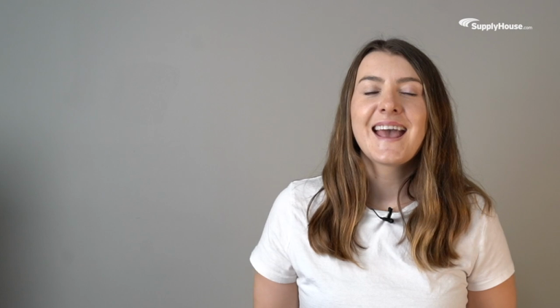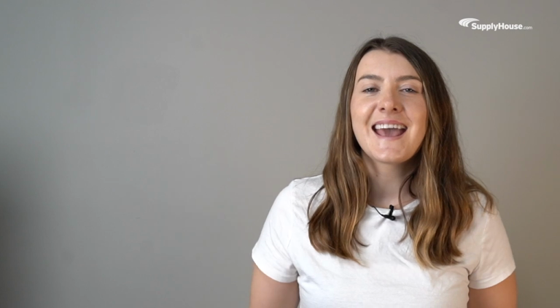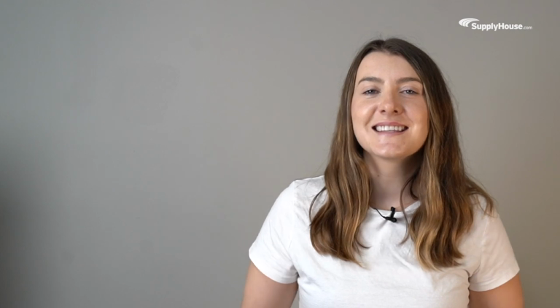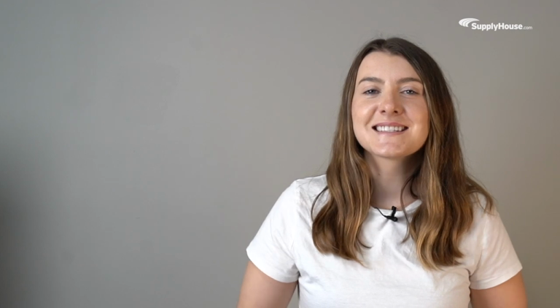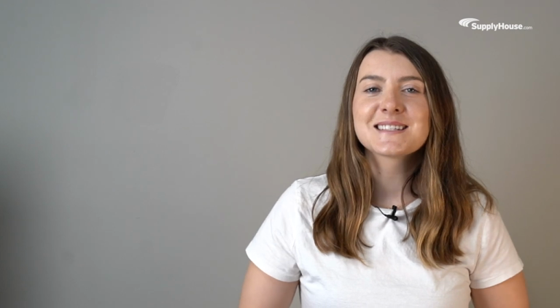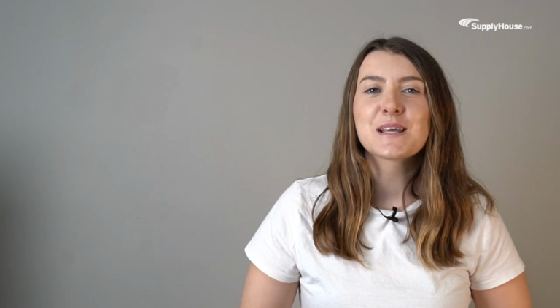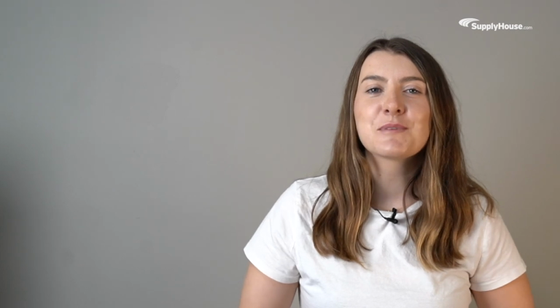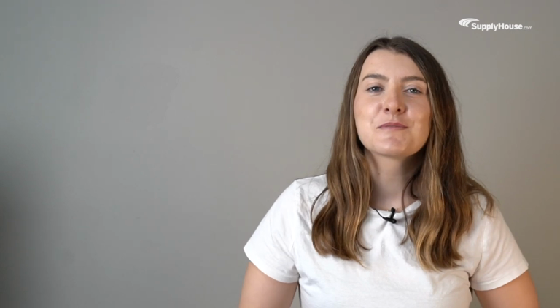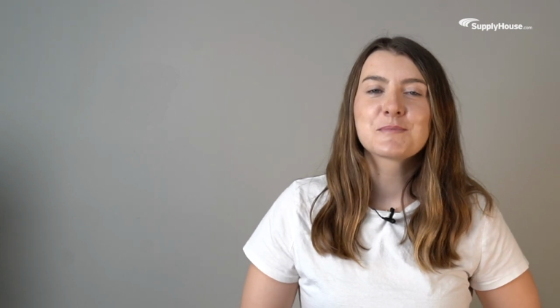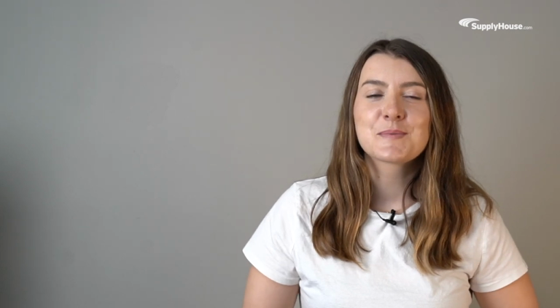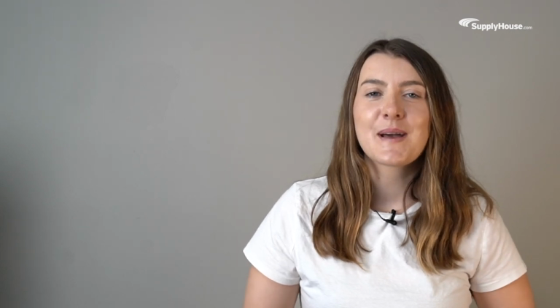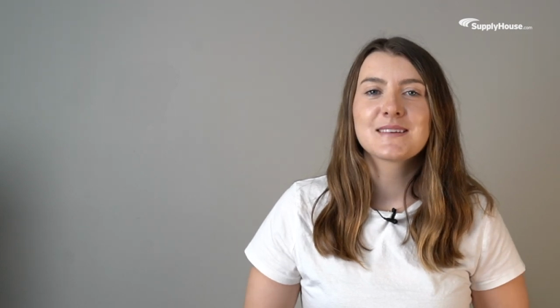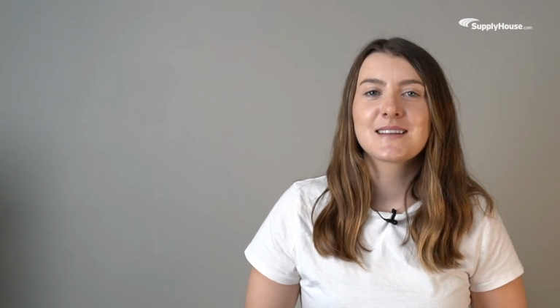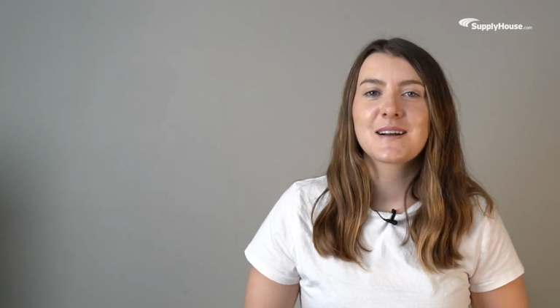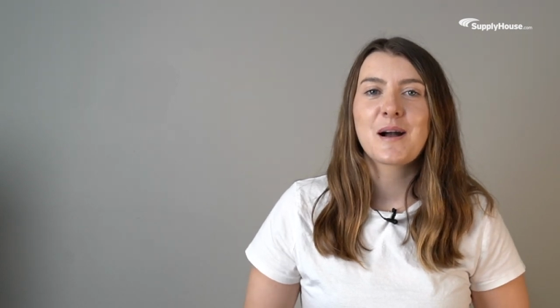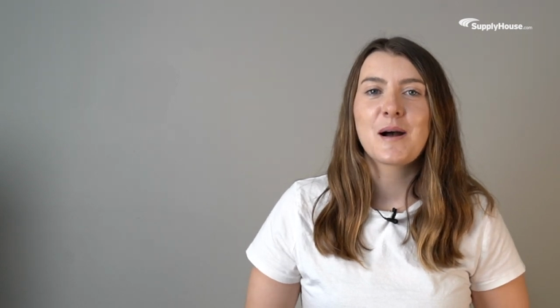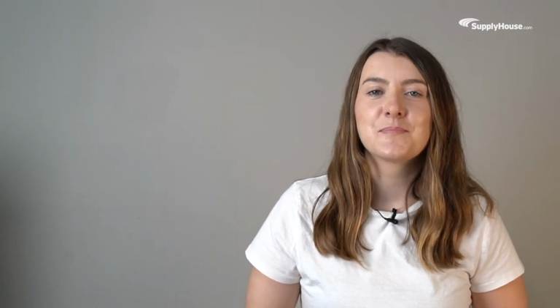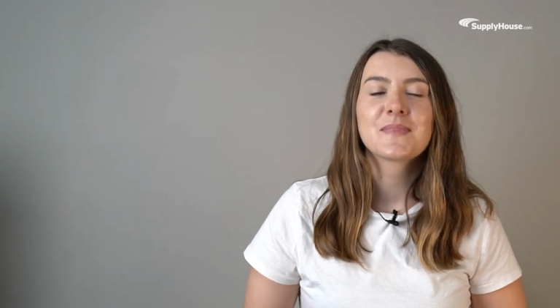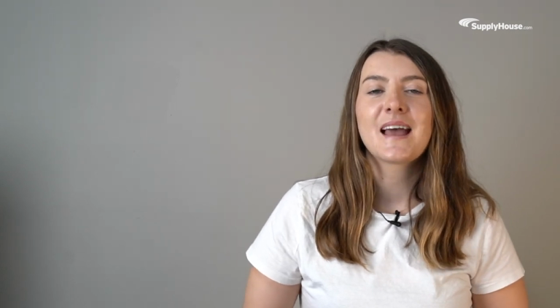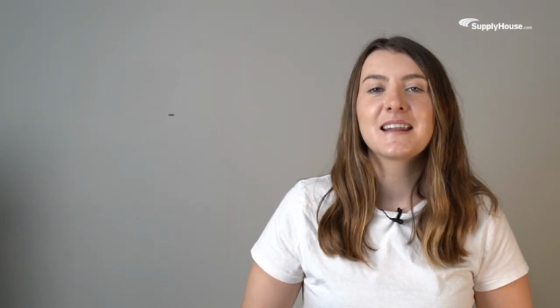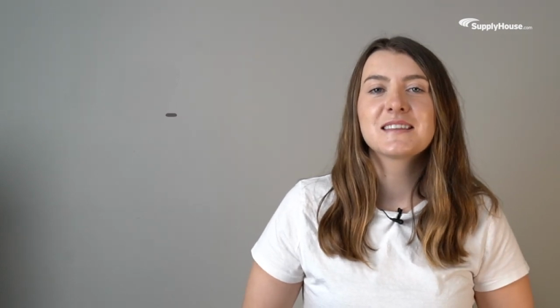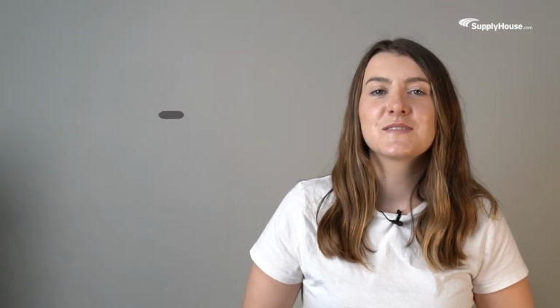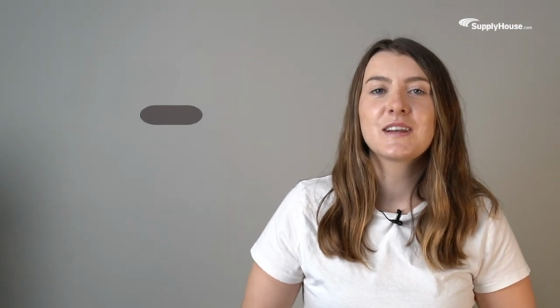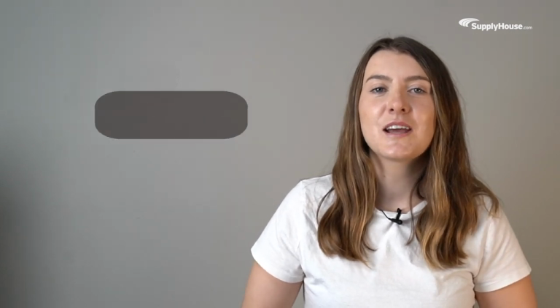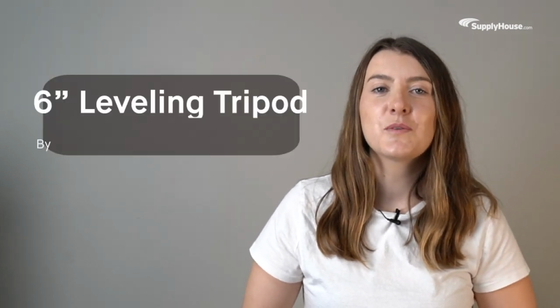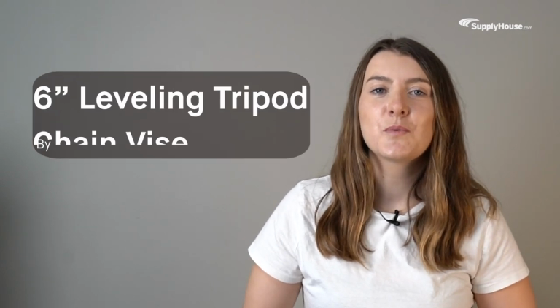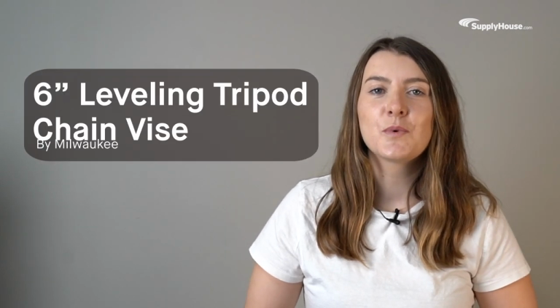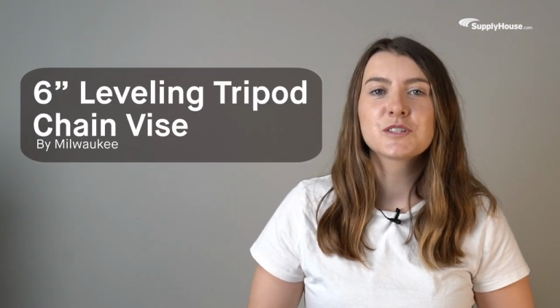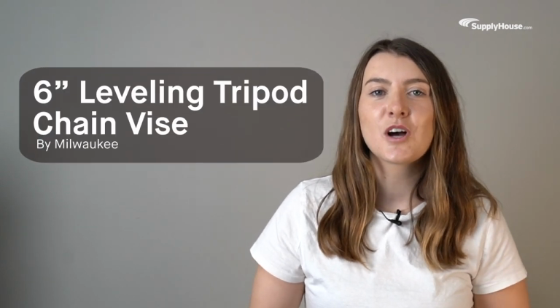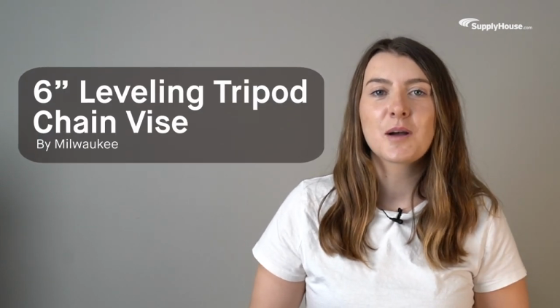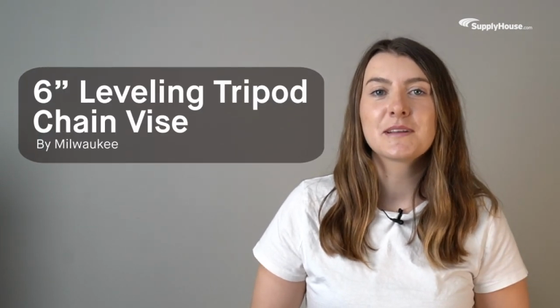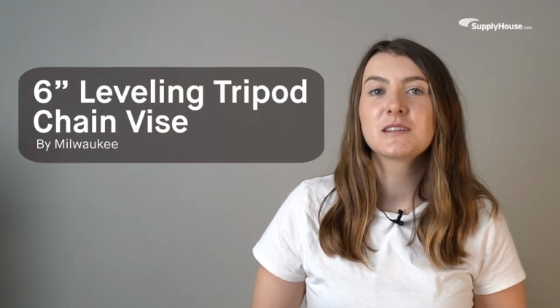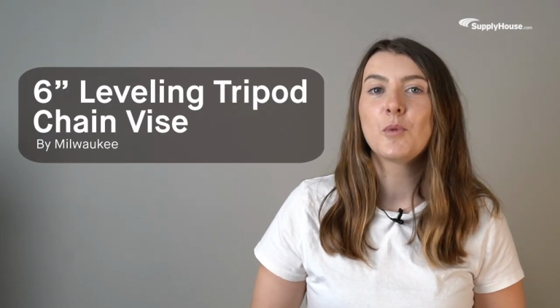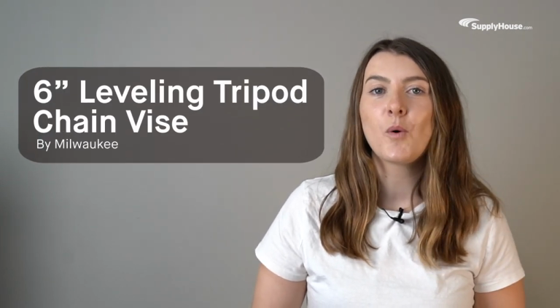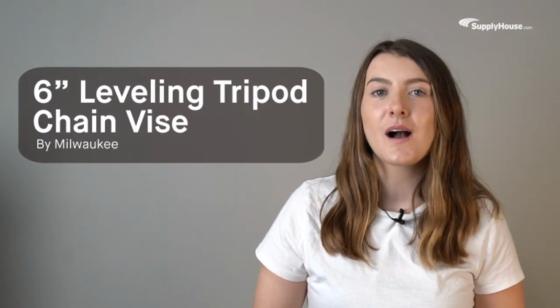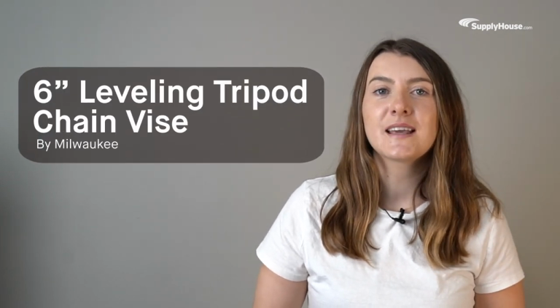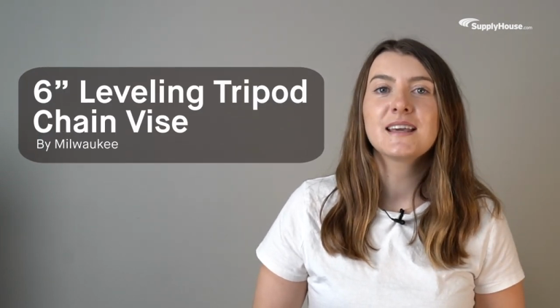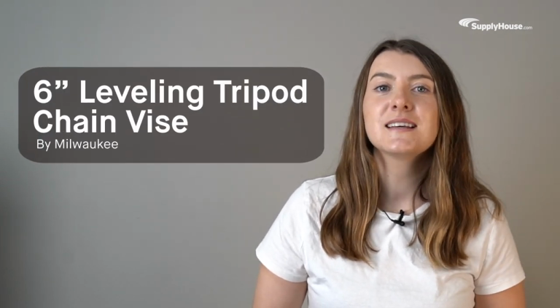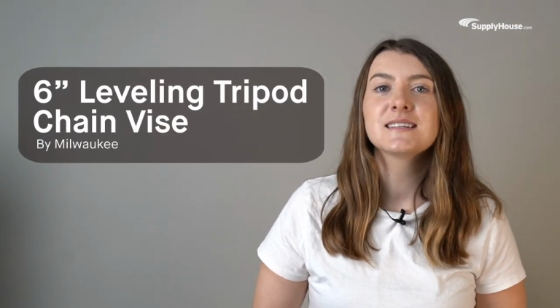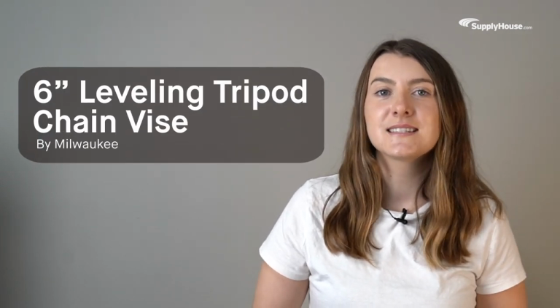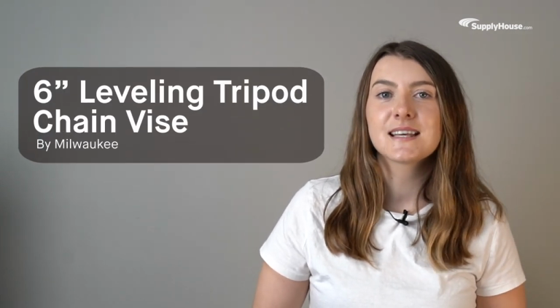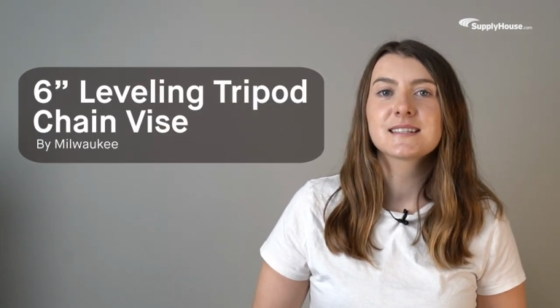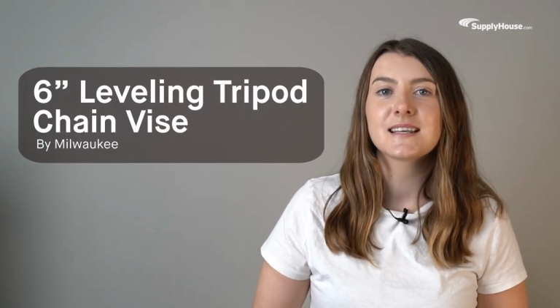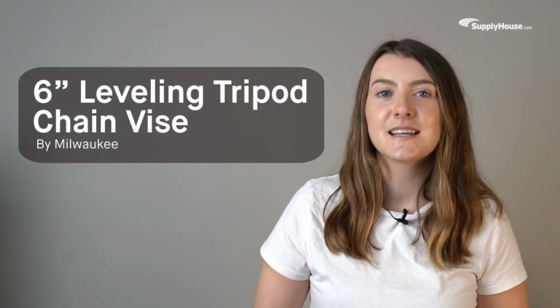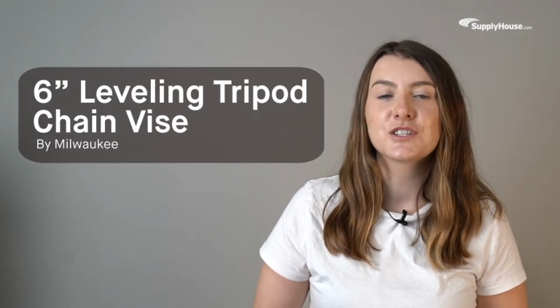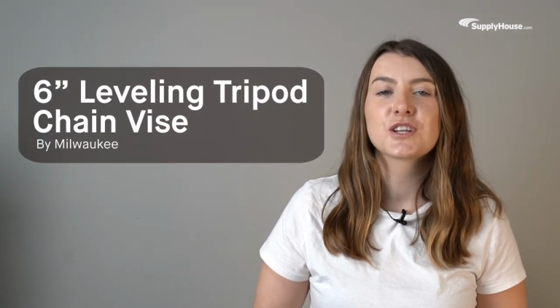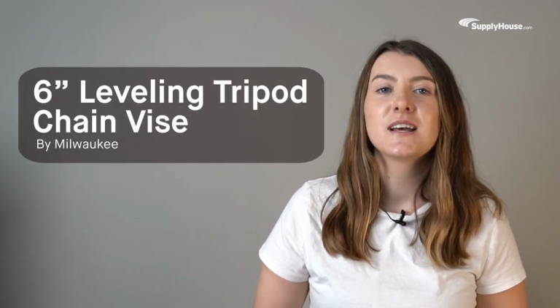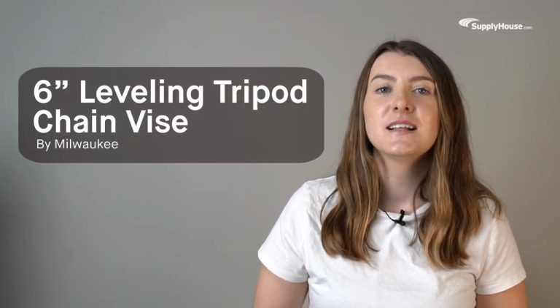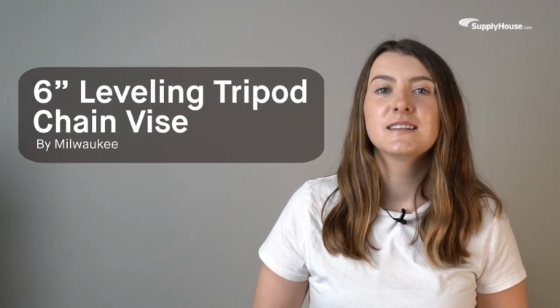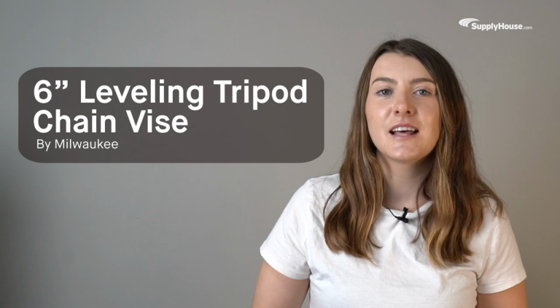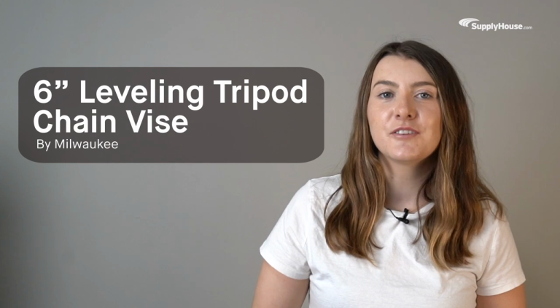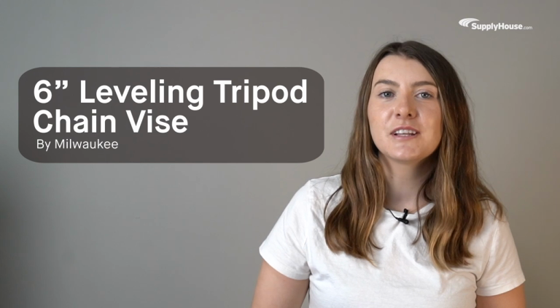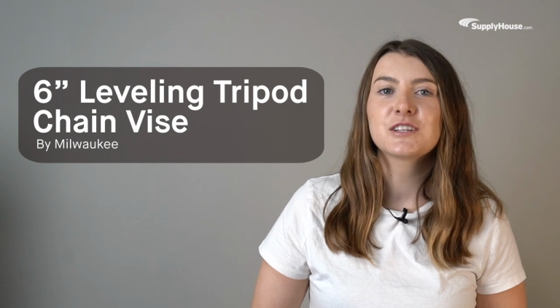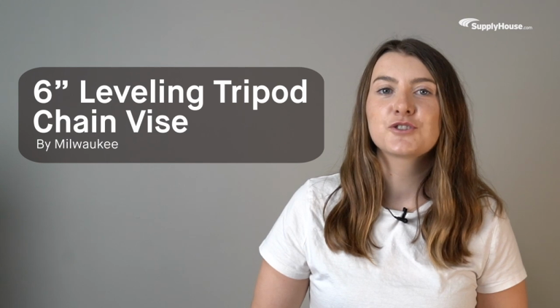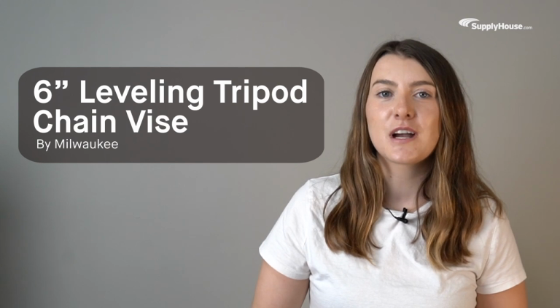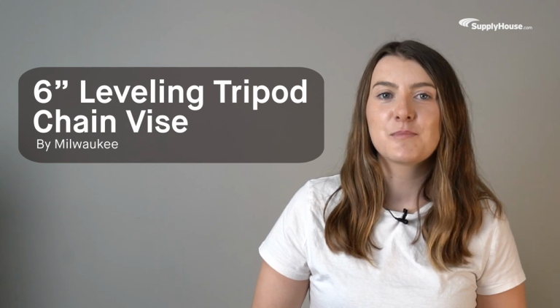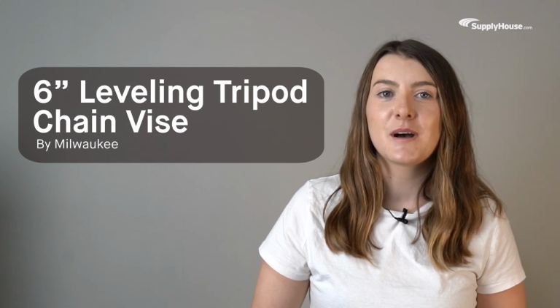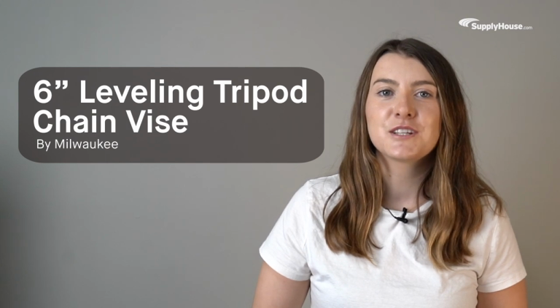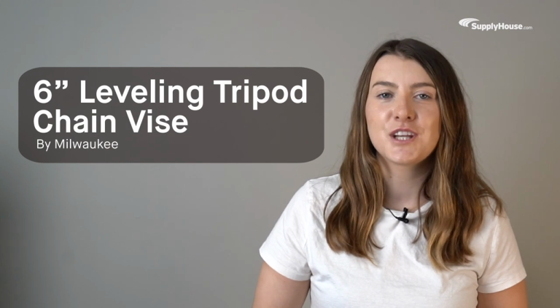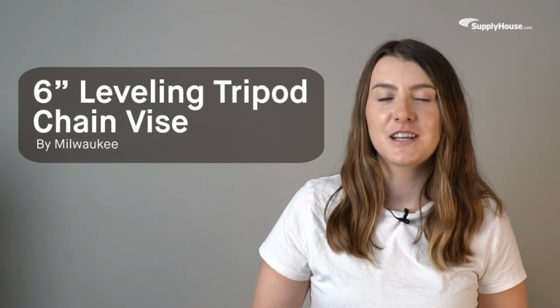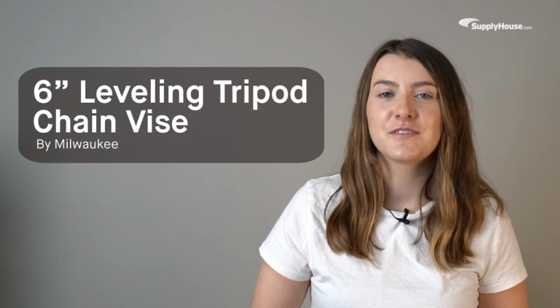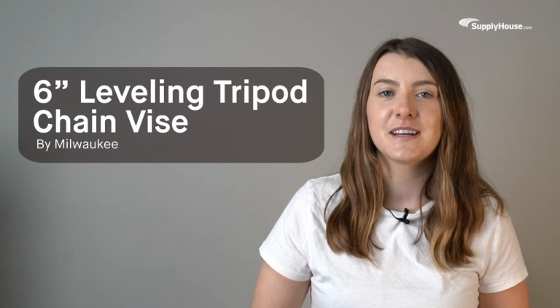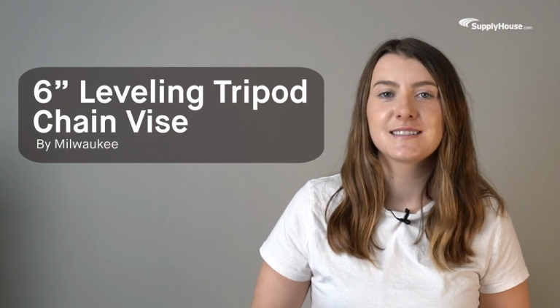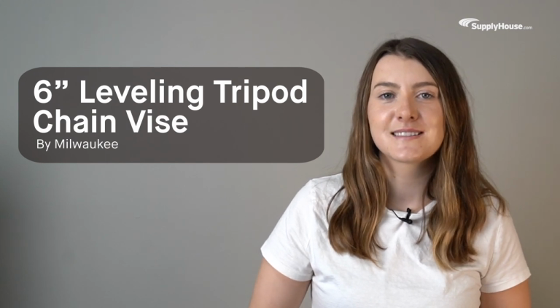Hey, this is Emily from SupplyHouse.com, and in this video, we'll talk about the Milwaukee 6-inch leveling tripod chain vise.